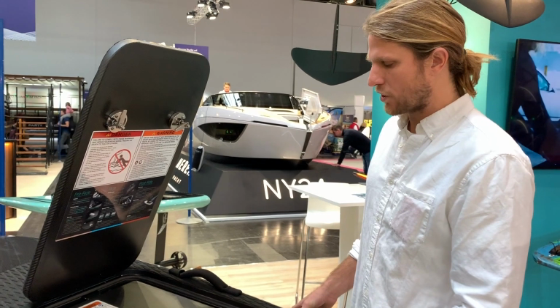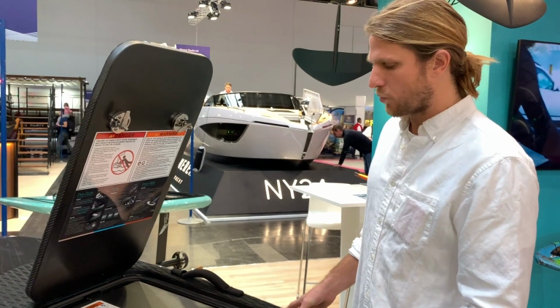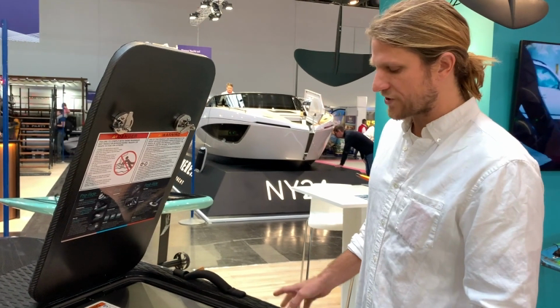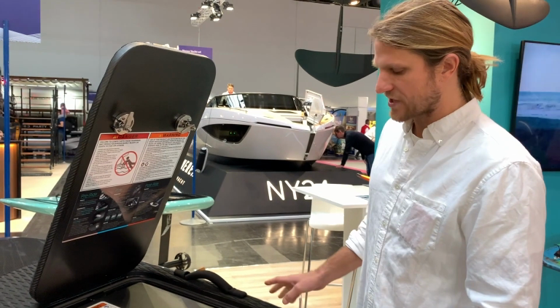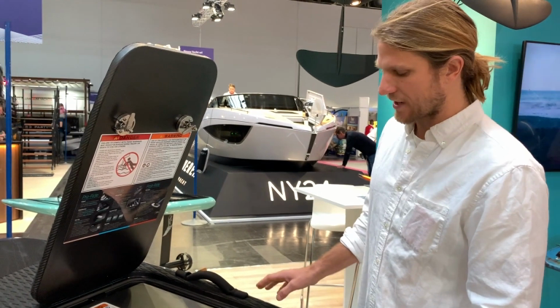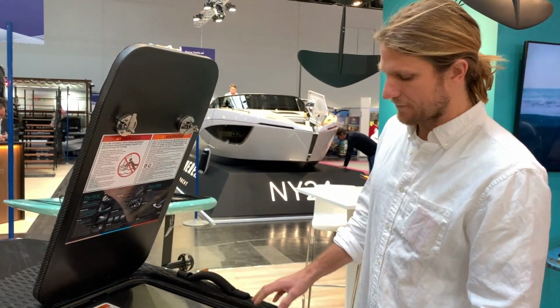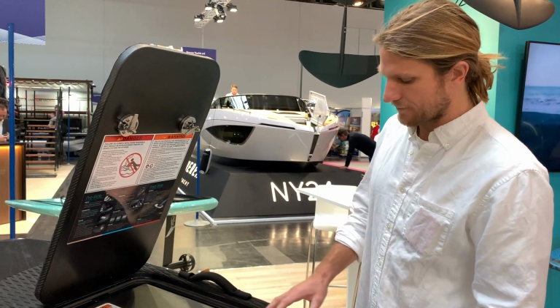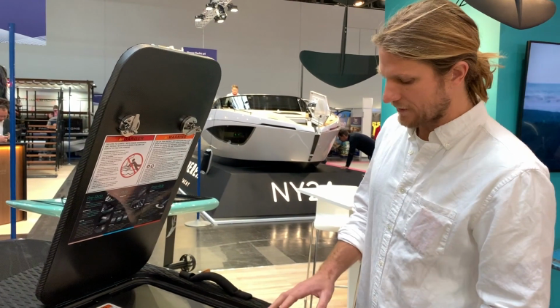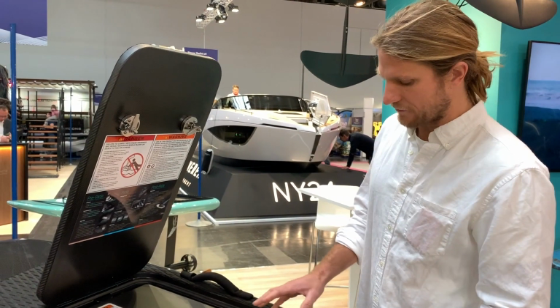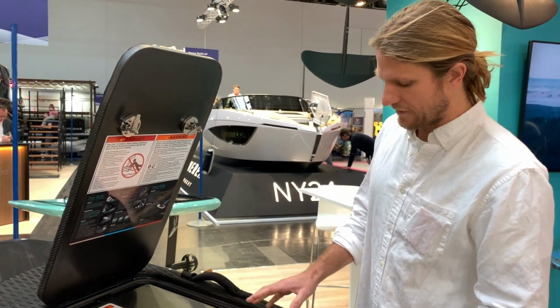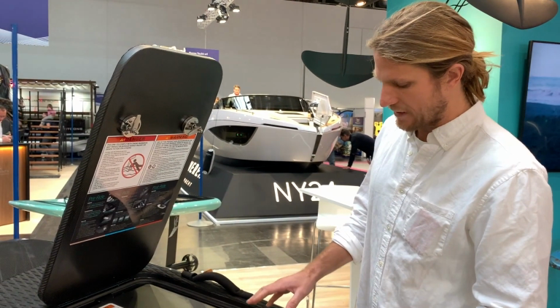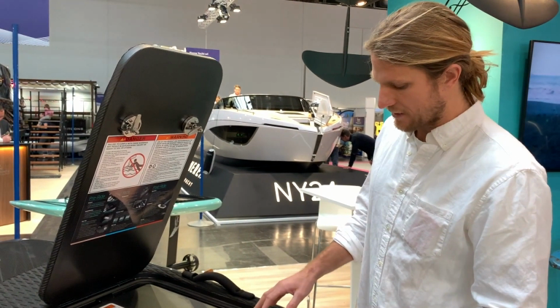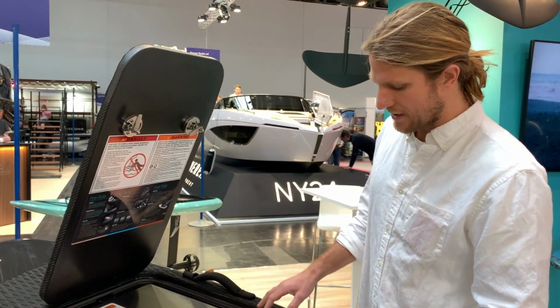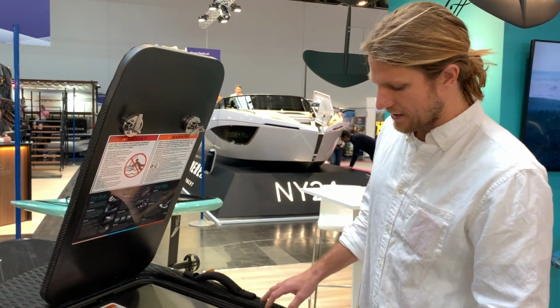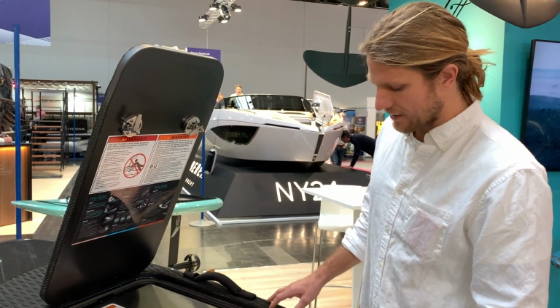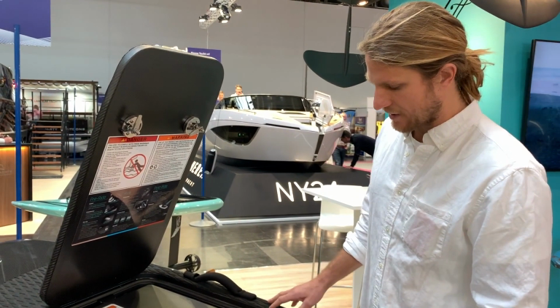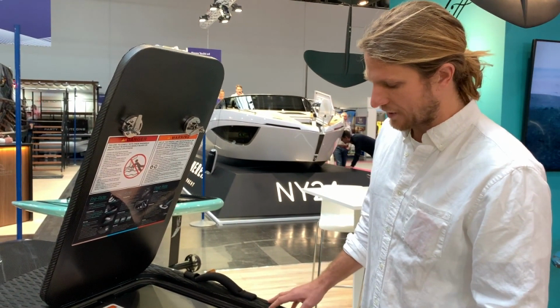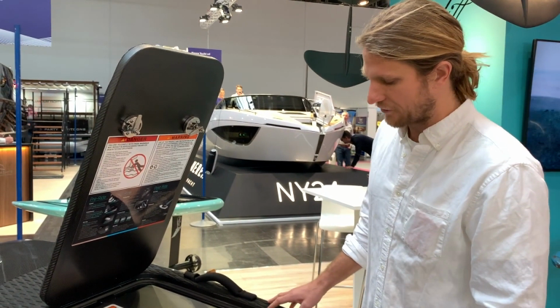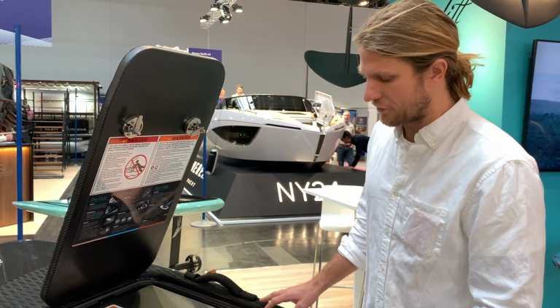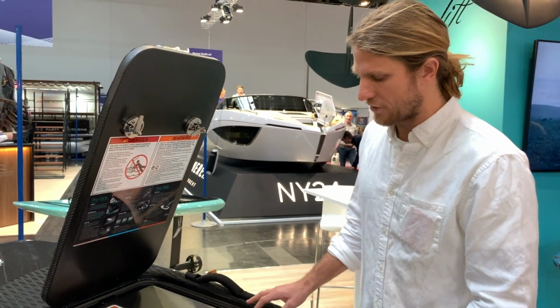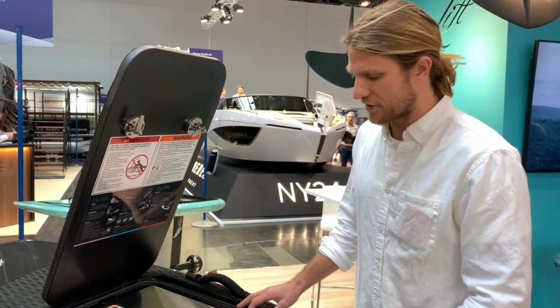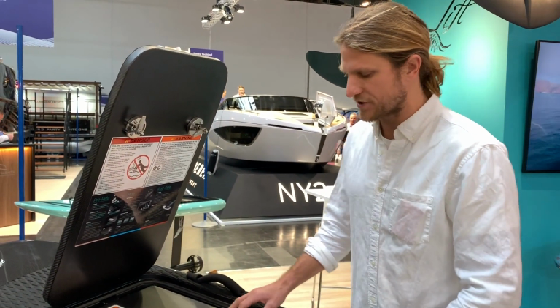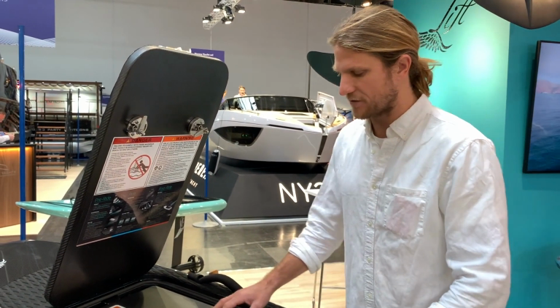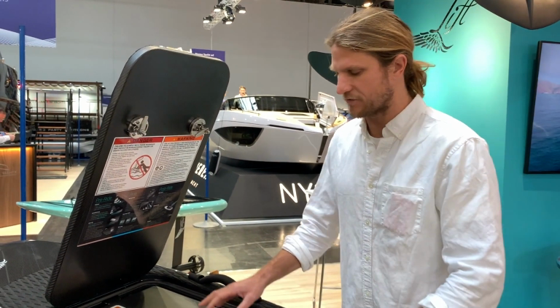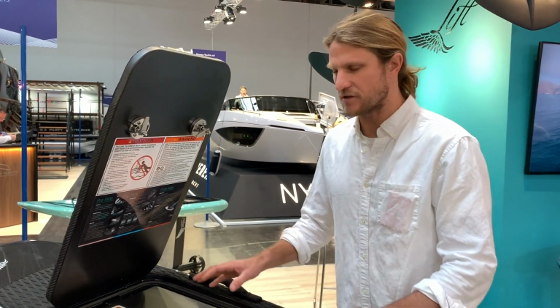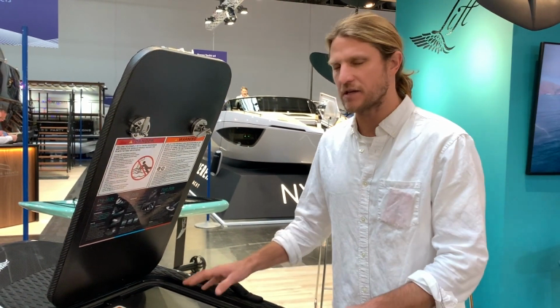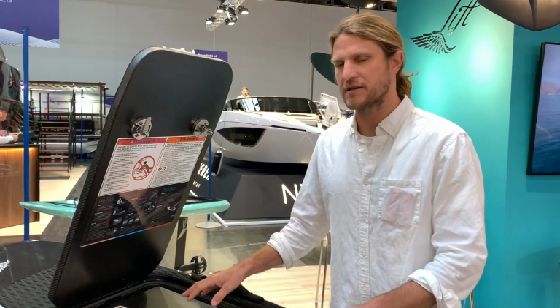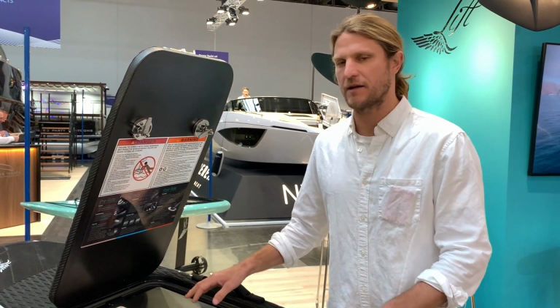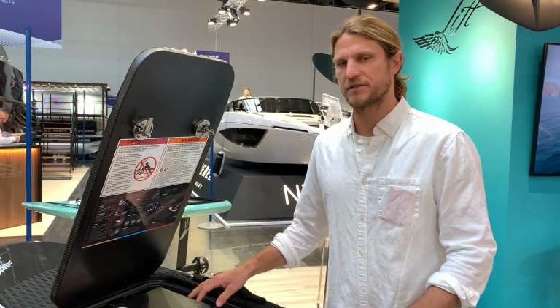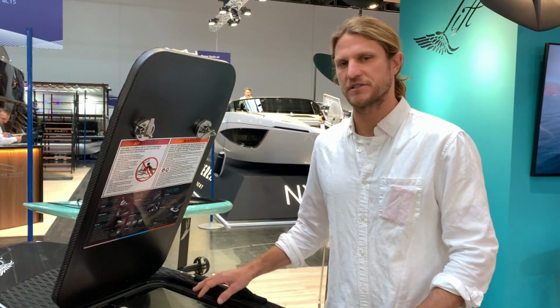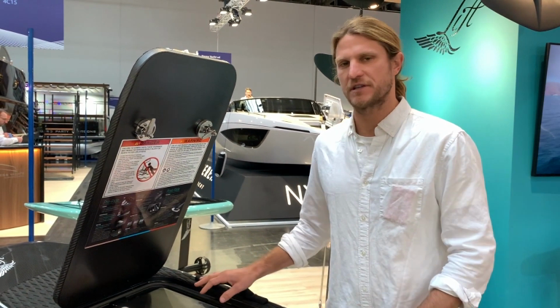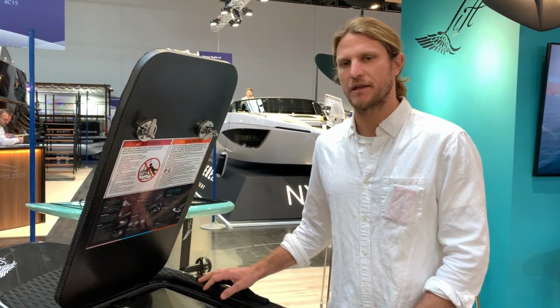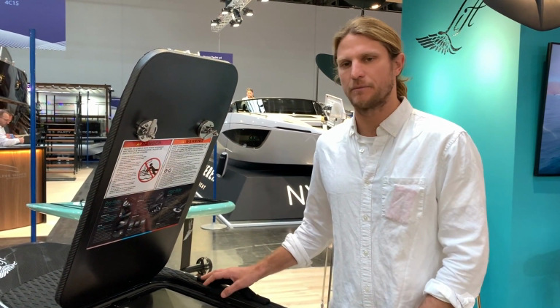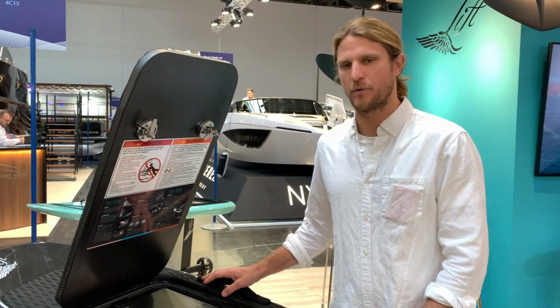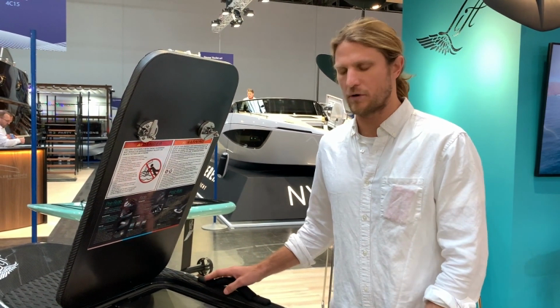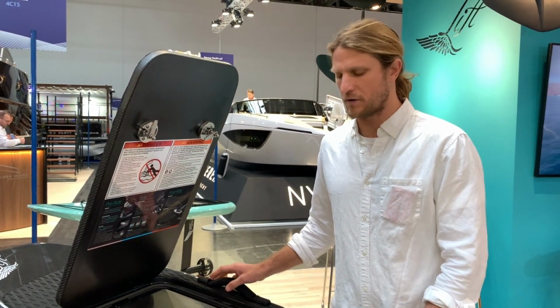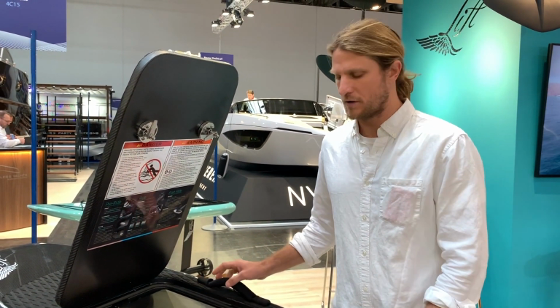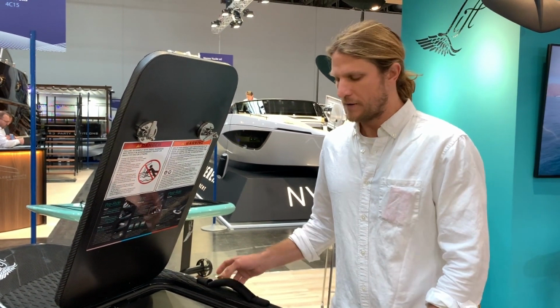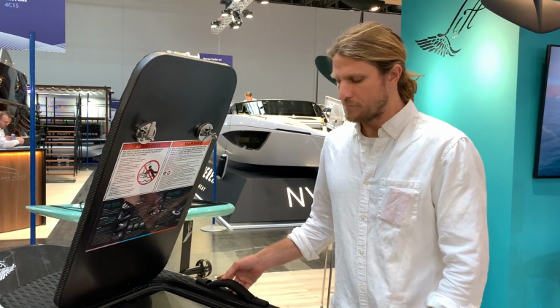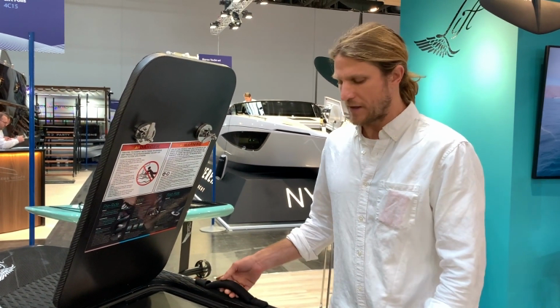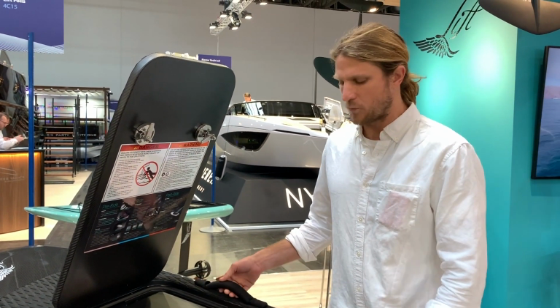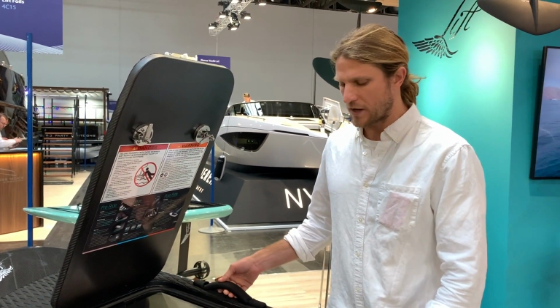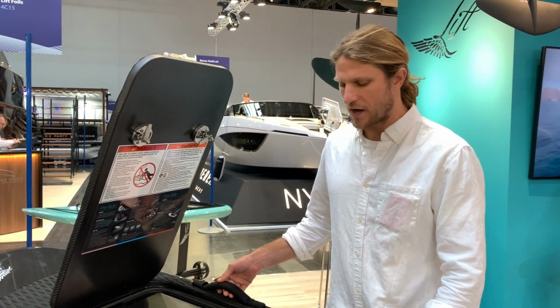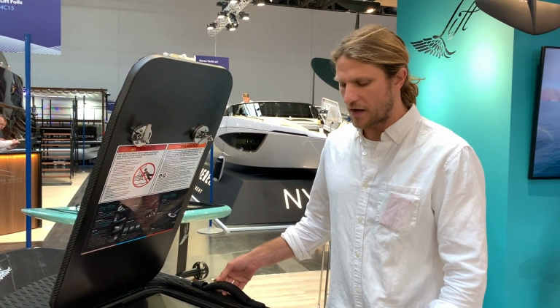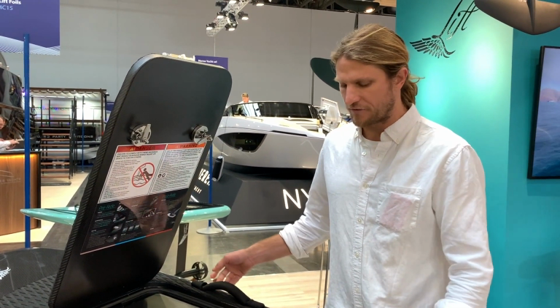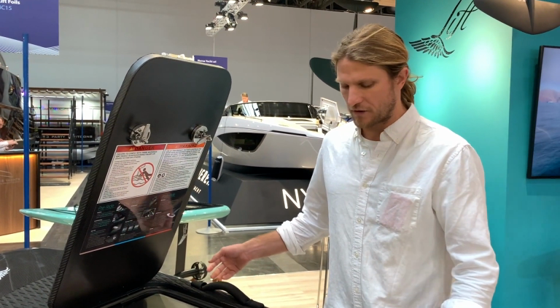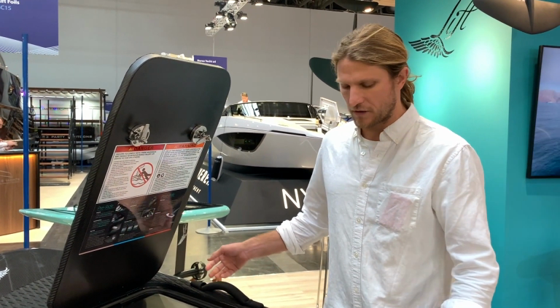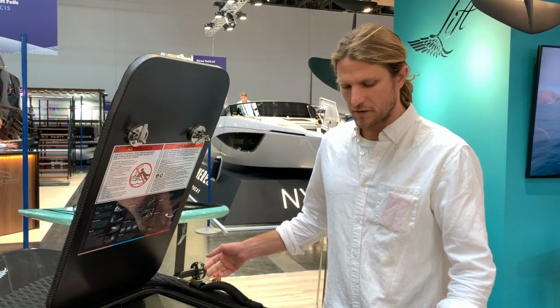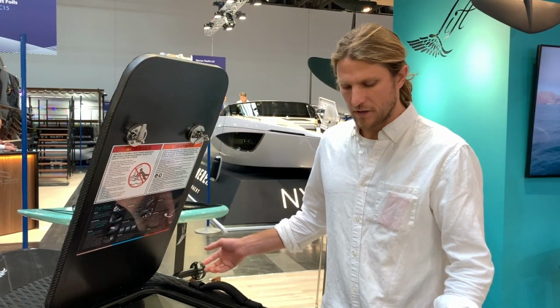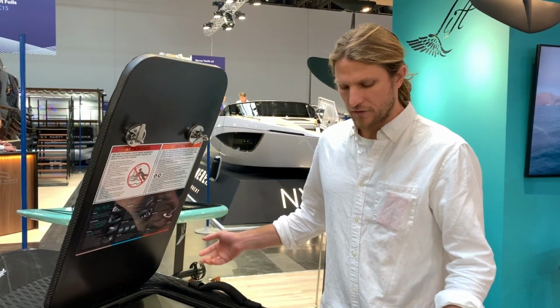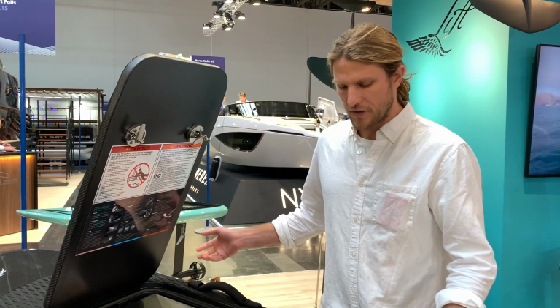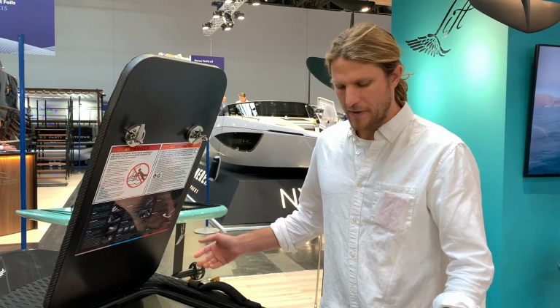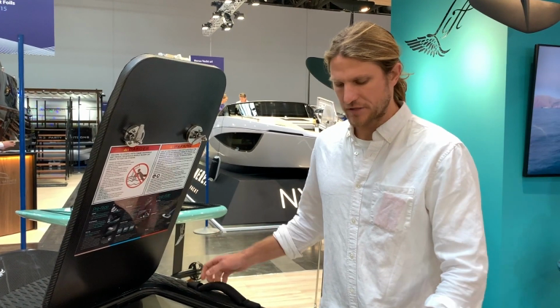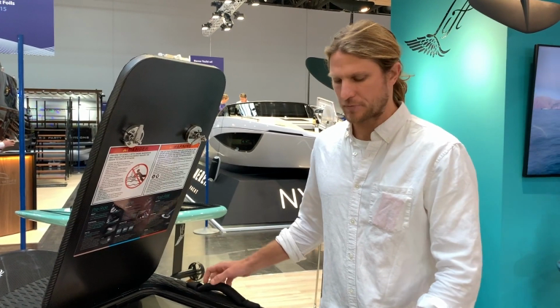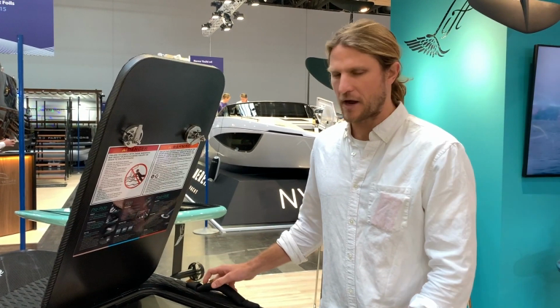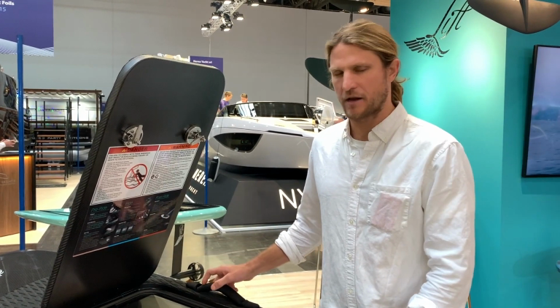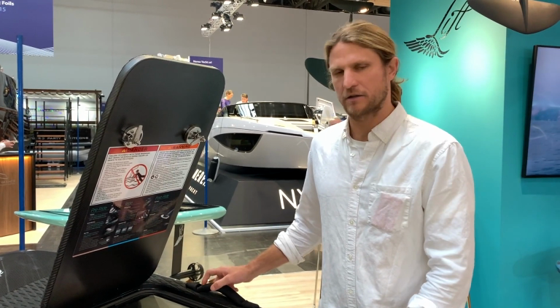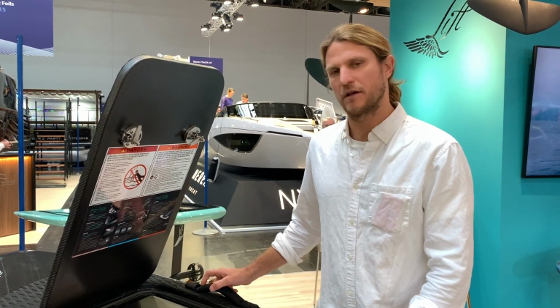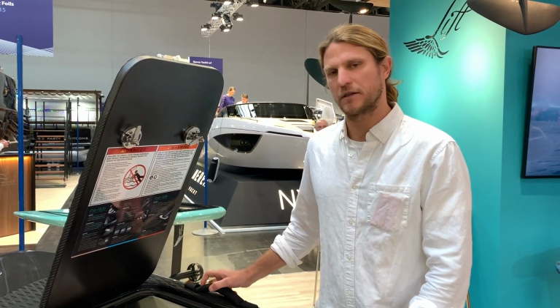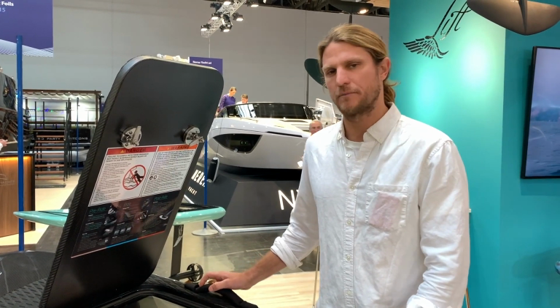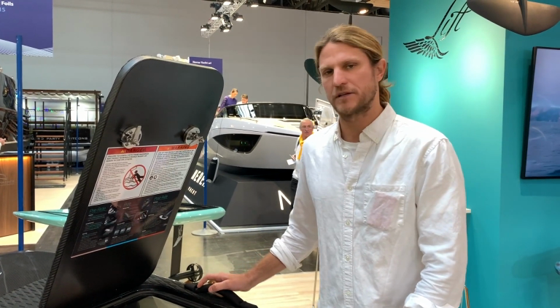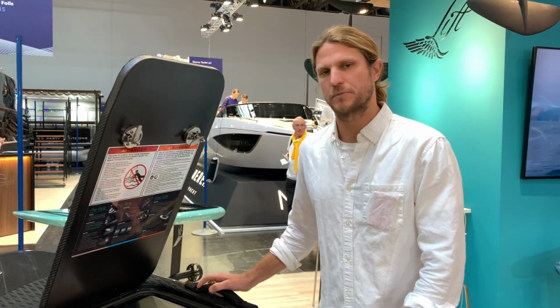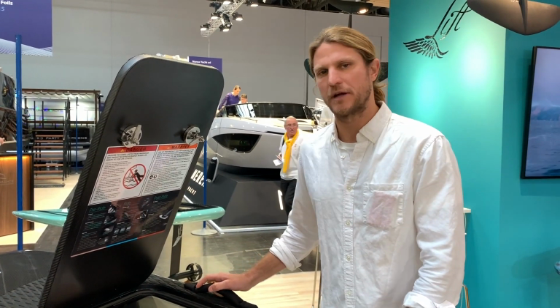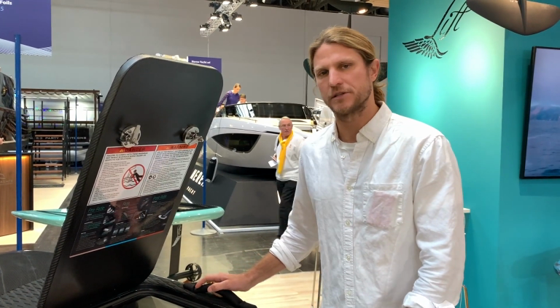We take very careful notice of the details inside the board and we offer the best product at the best price.